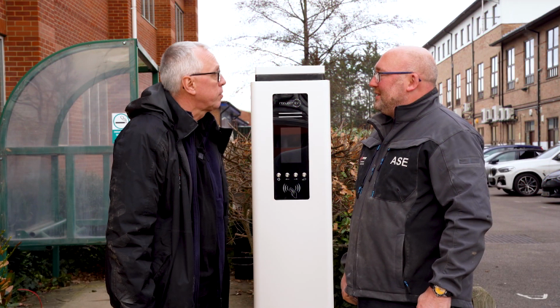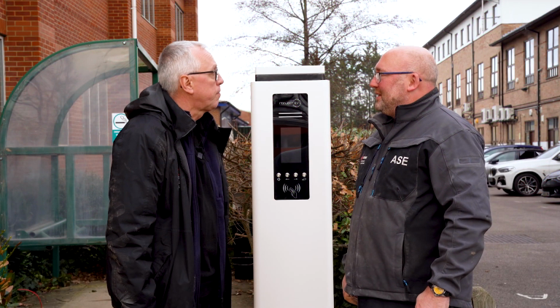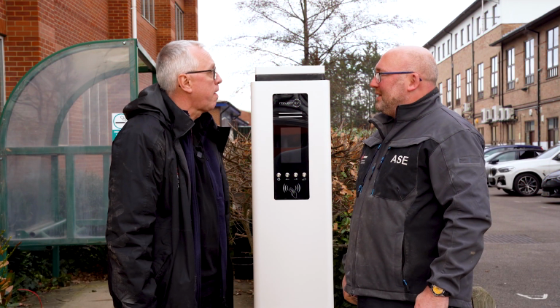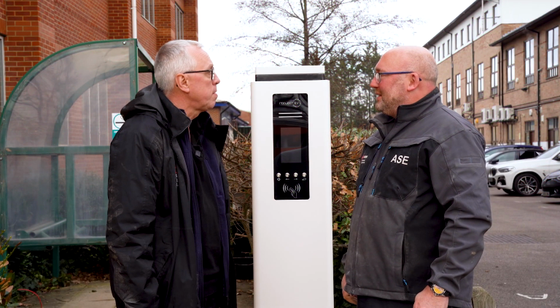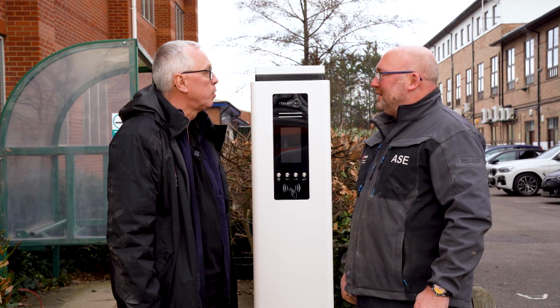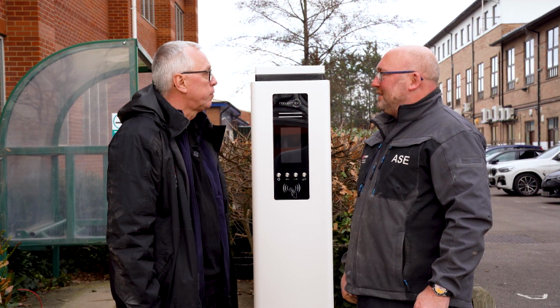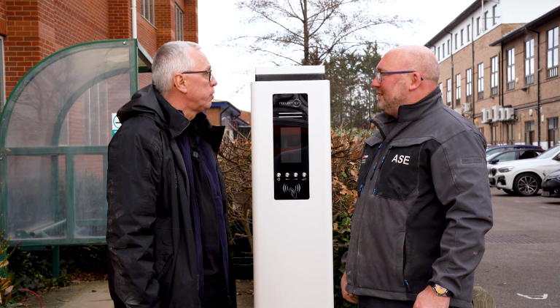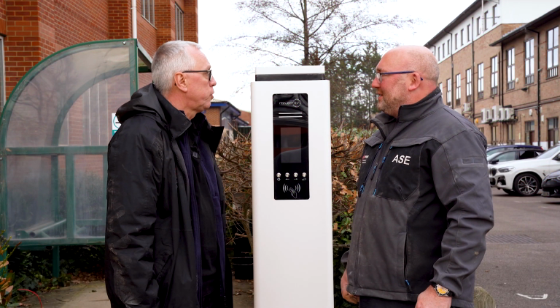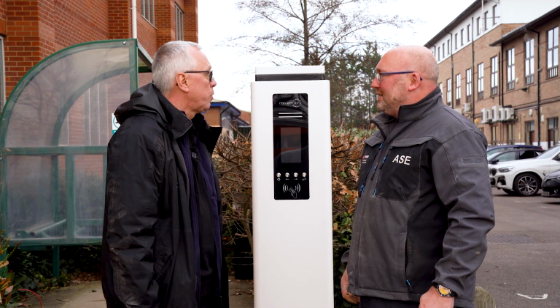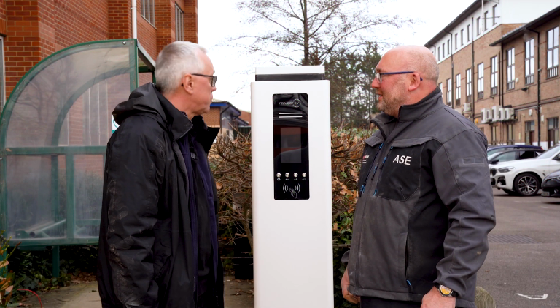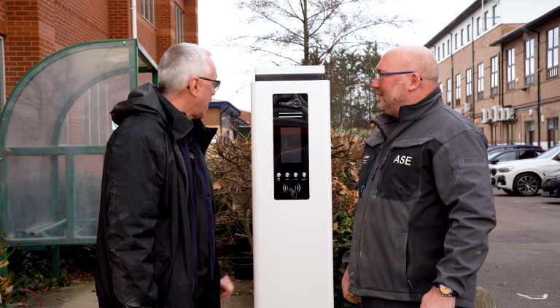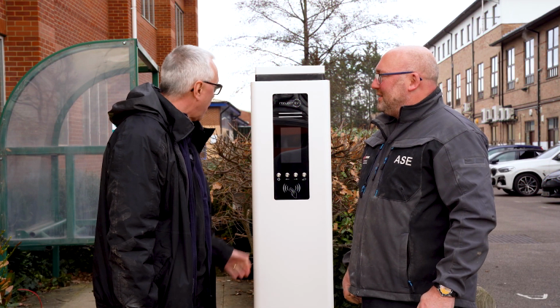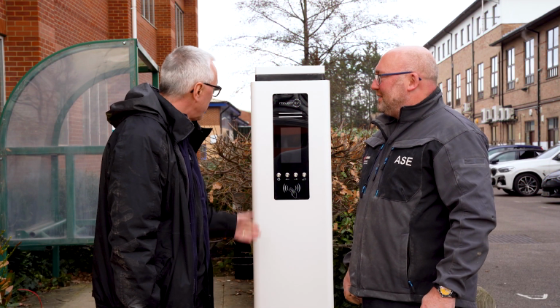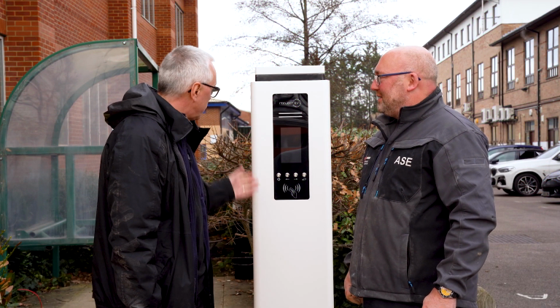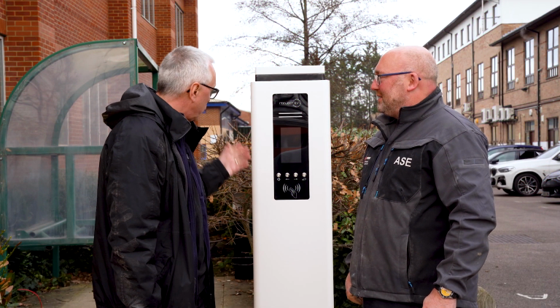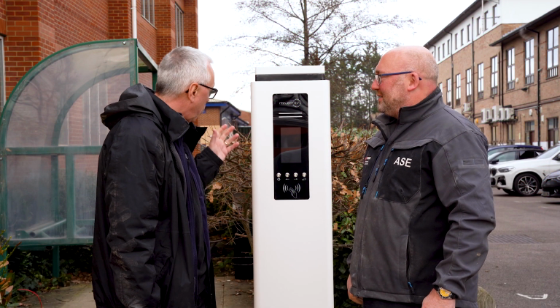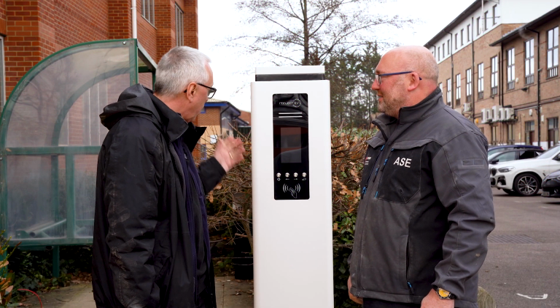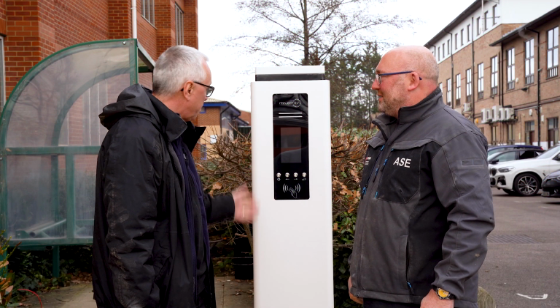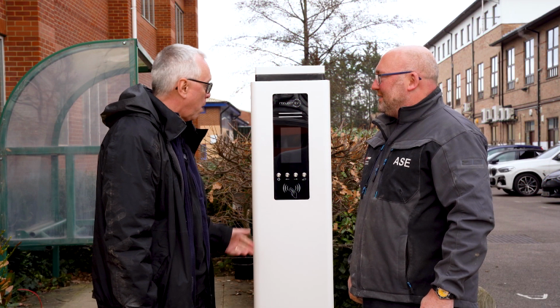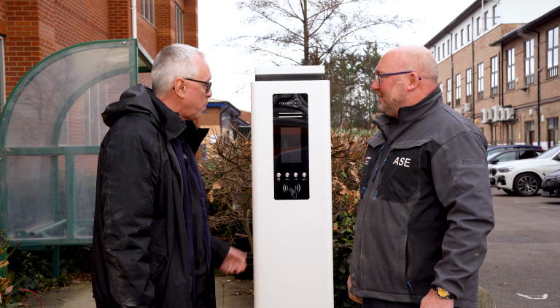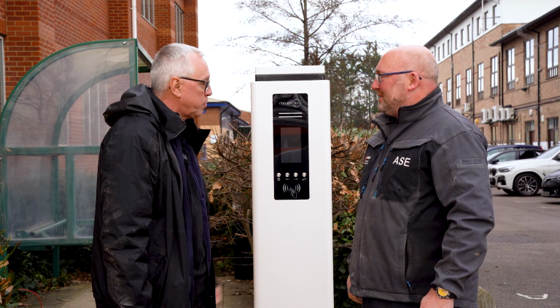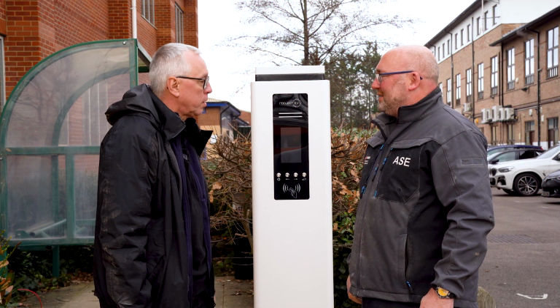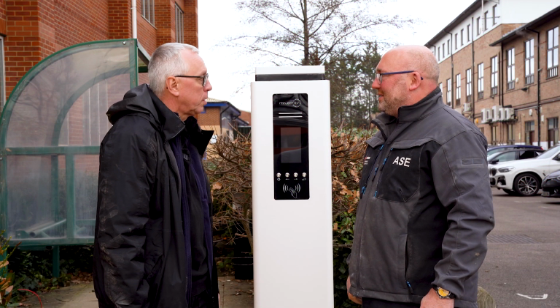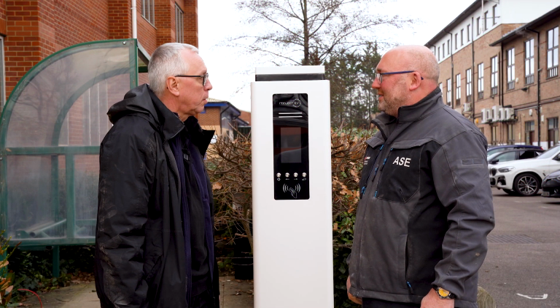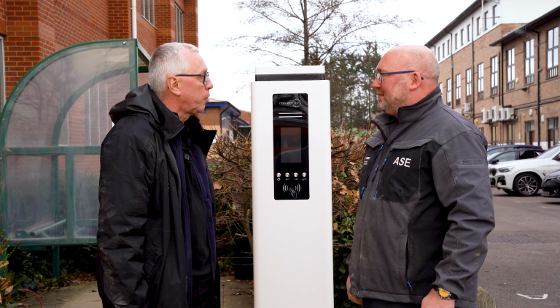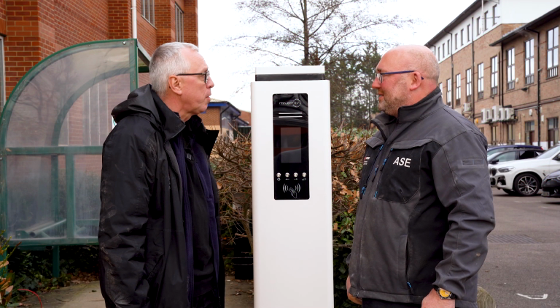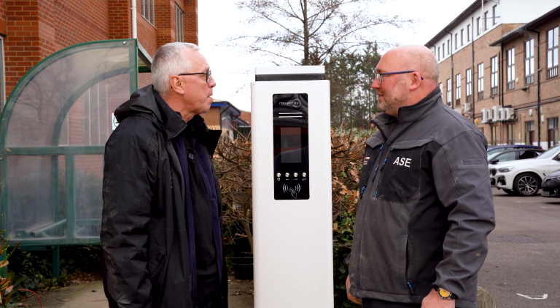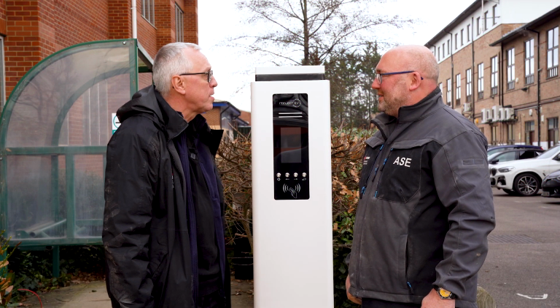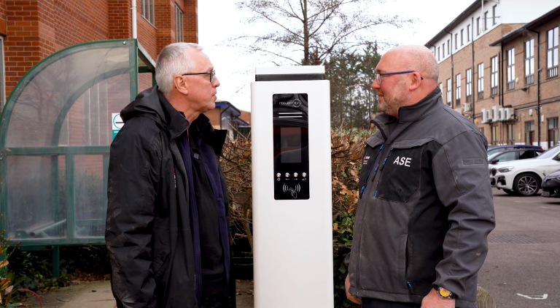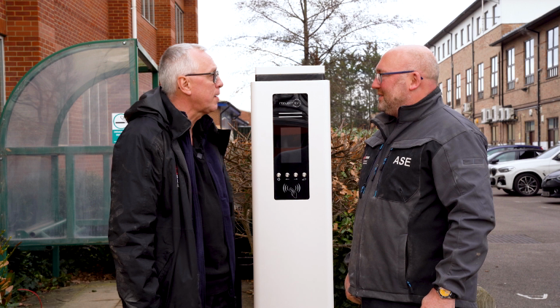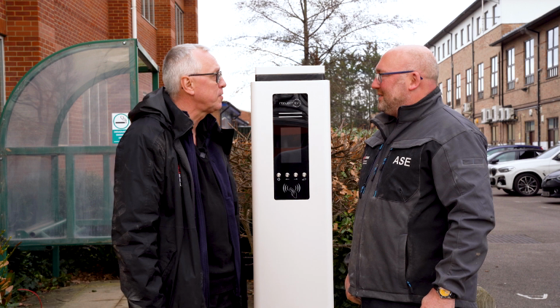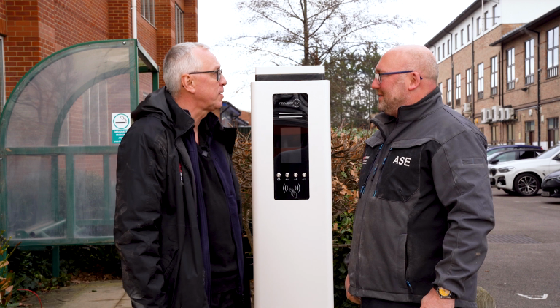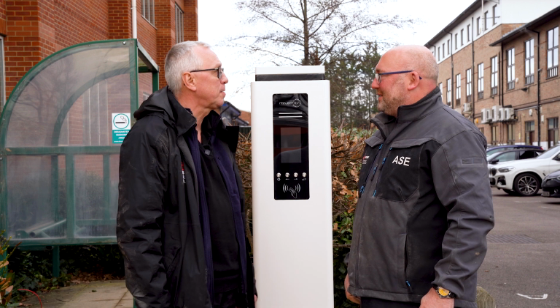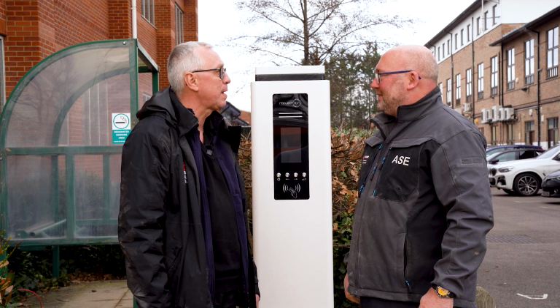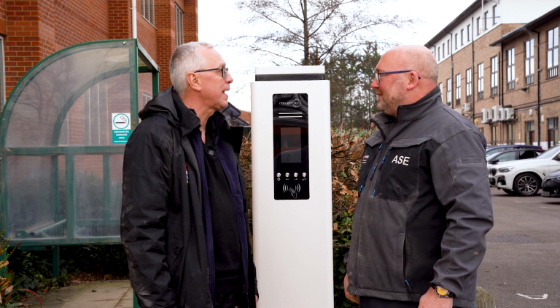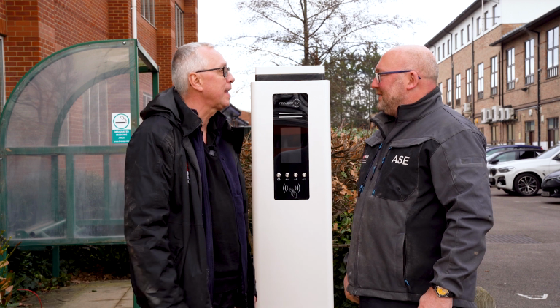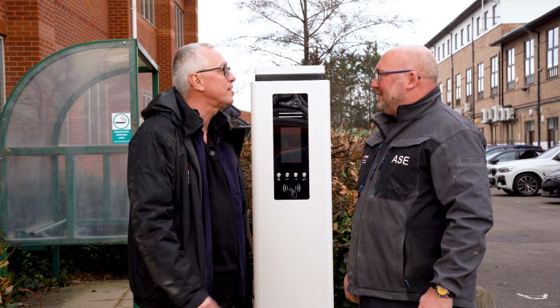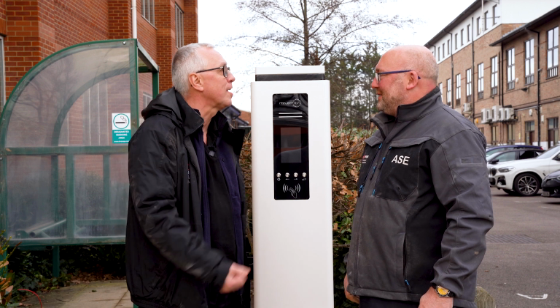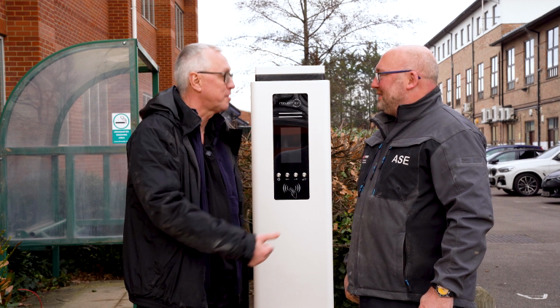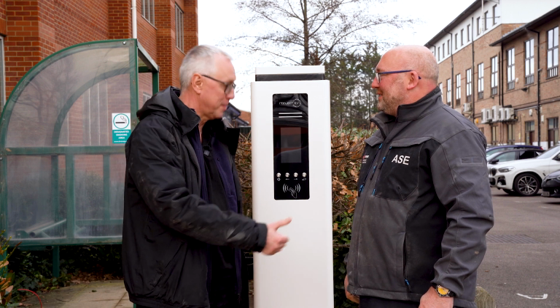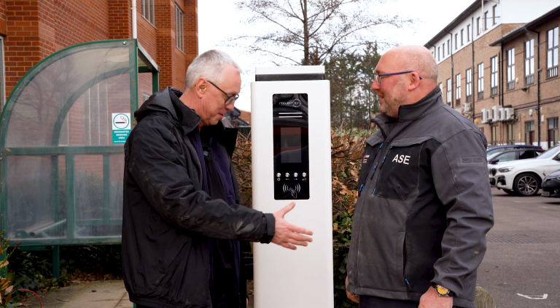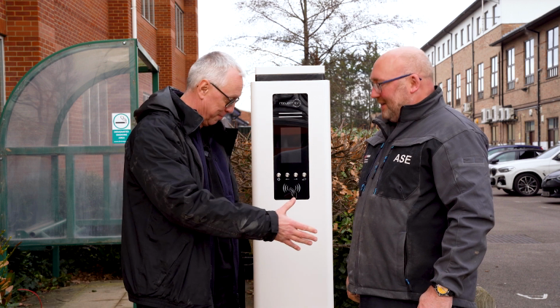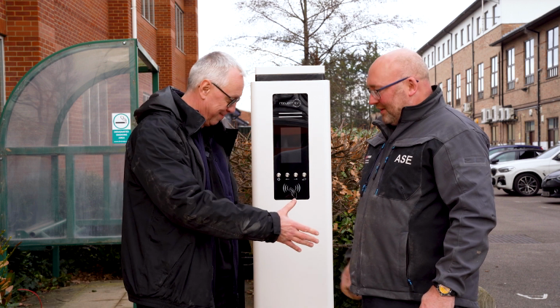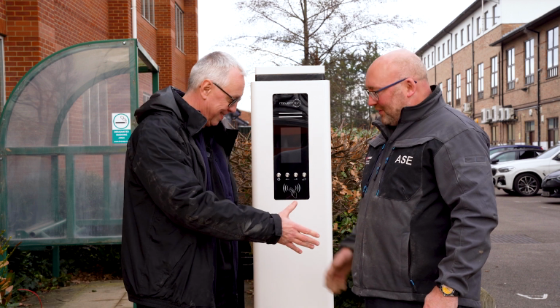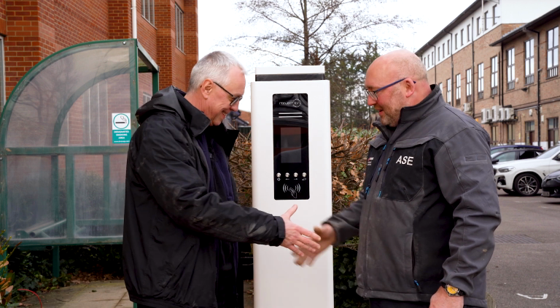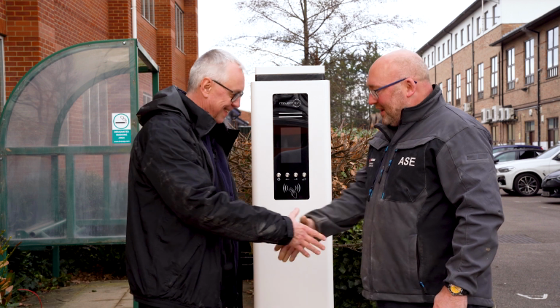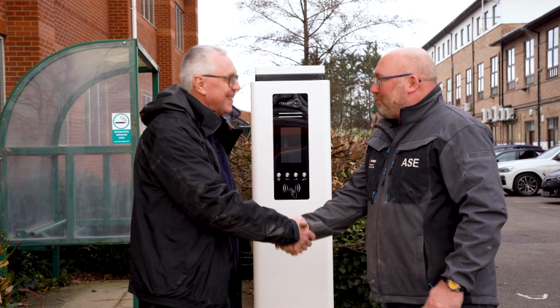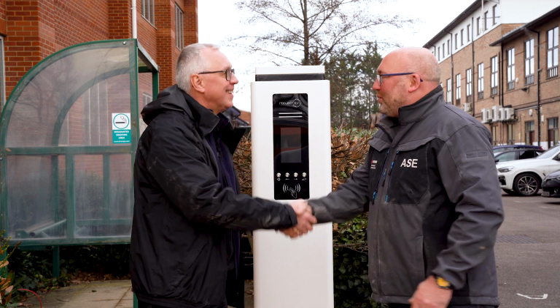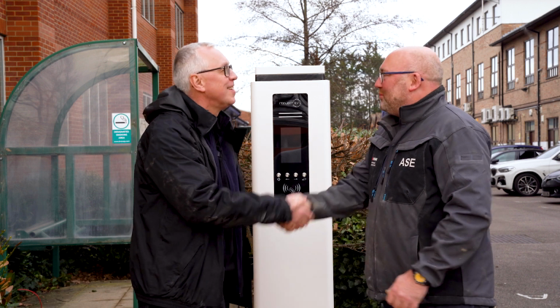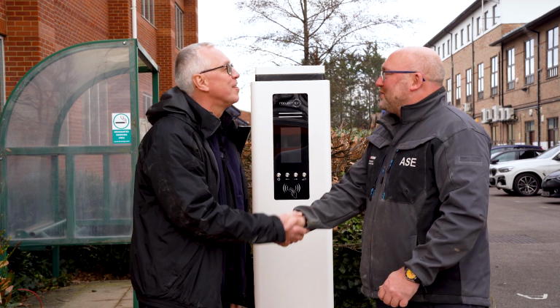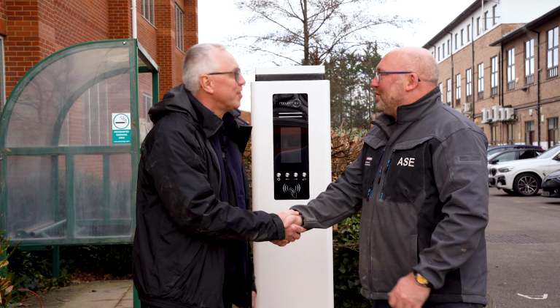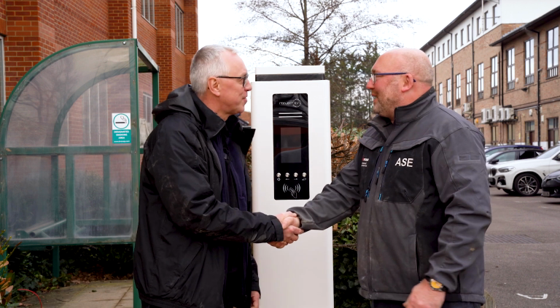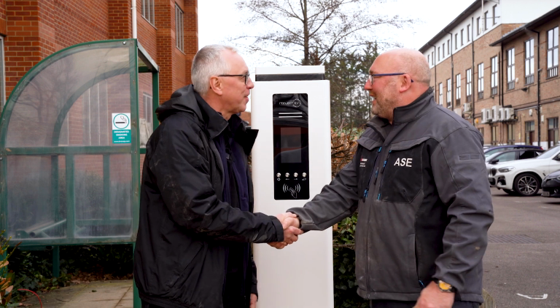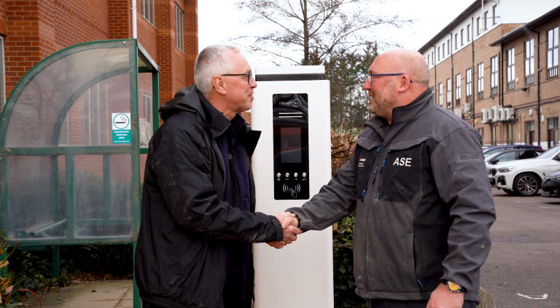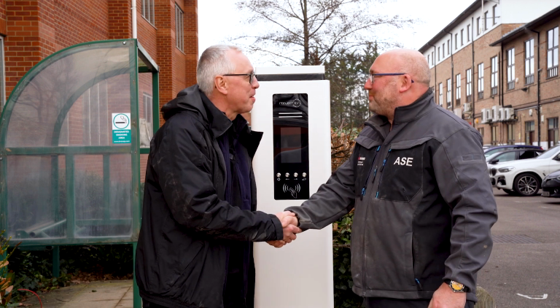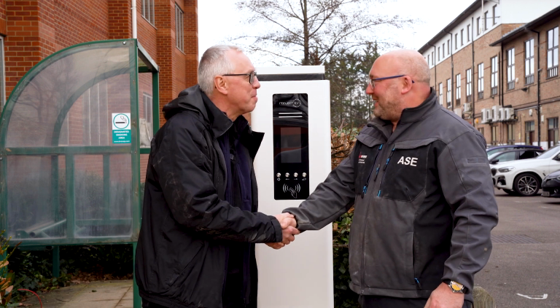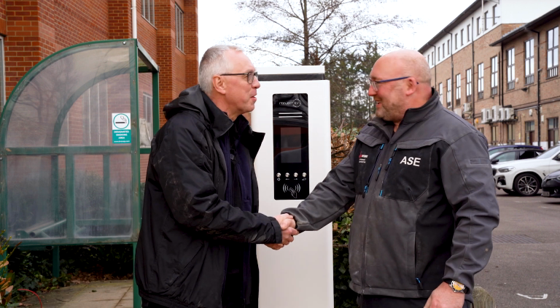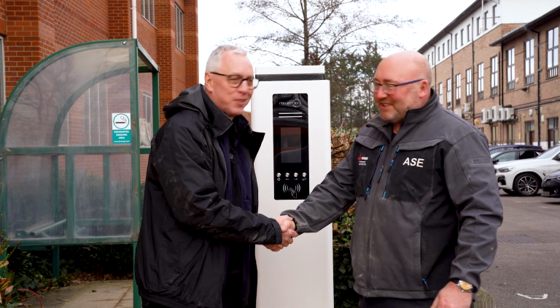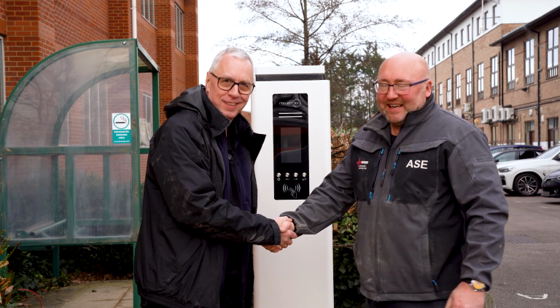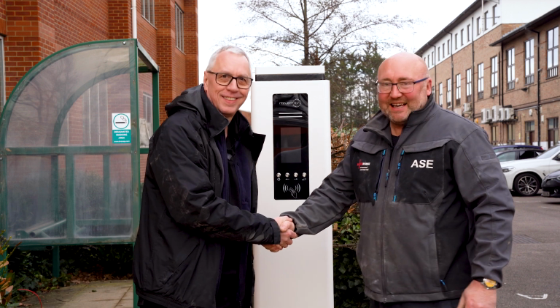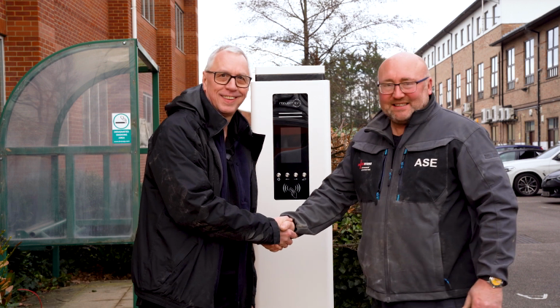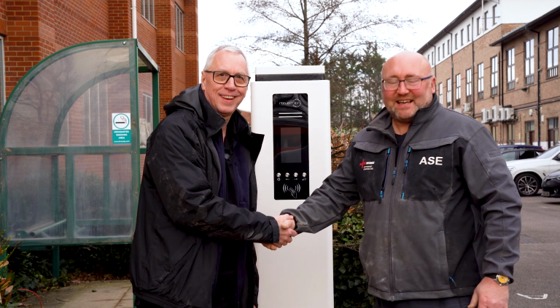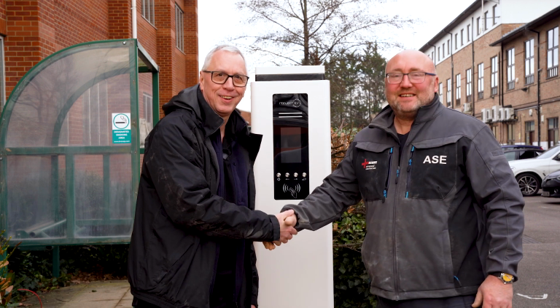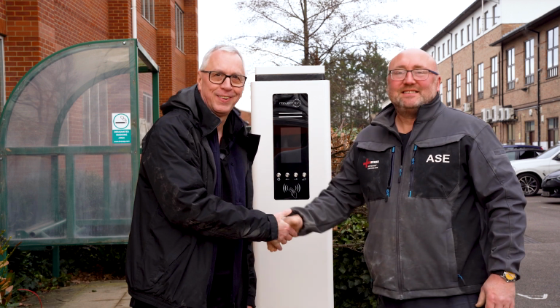Carl, thanks very much for showing us how to install that post. All that remains now is I'd better get it tested. Lovely, no problem at all. Thanks very much. See you later.